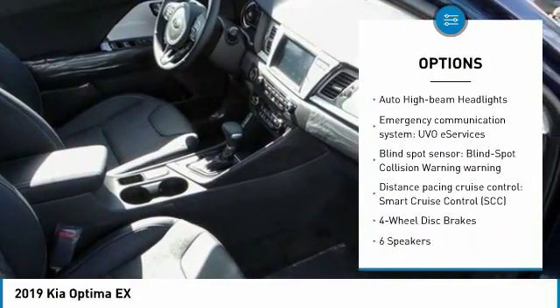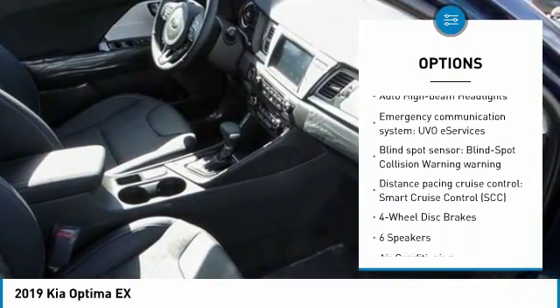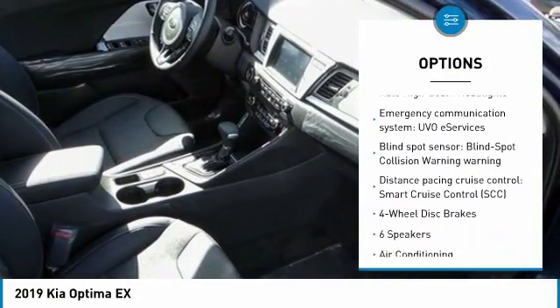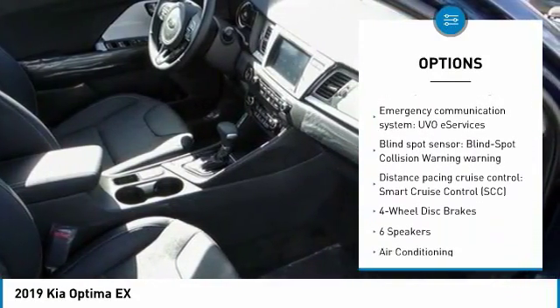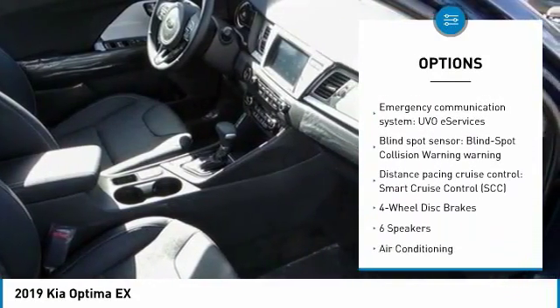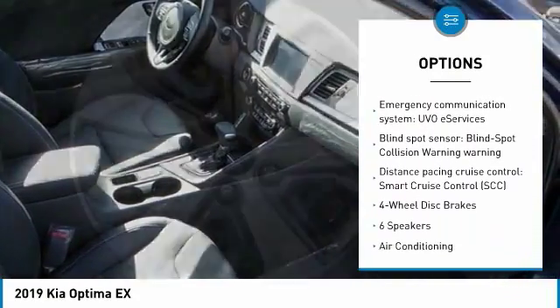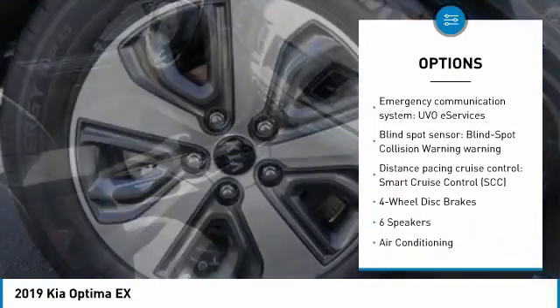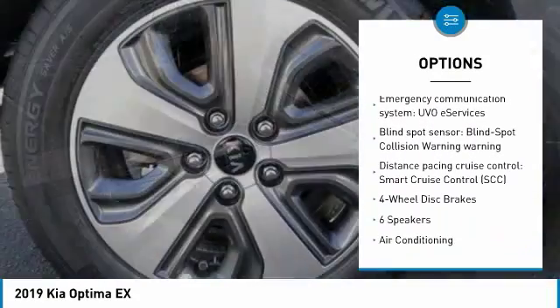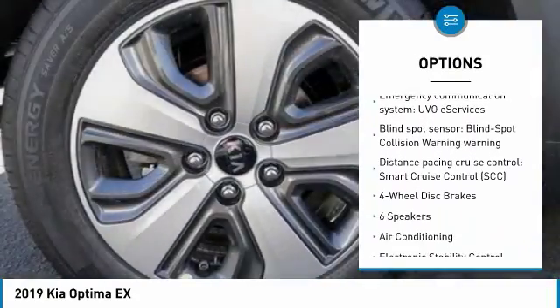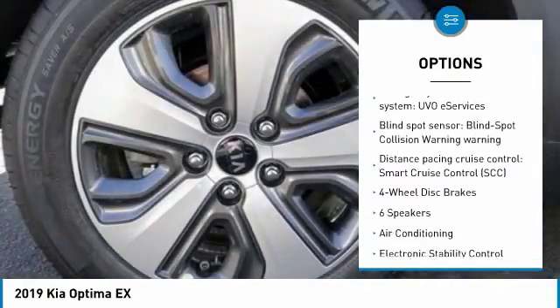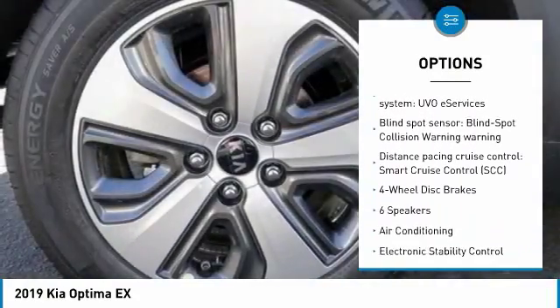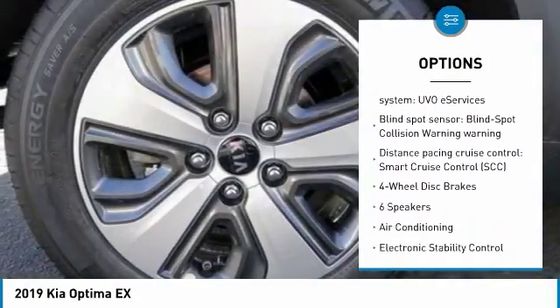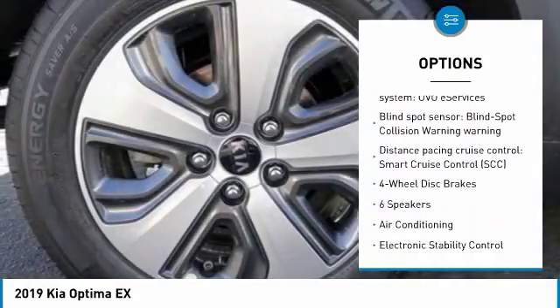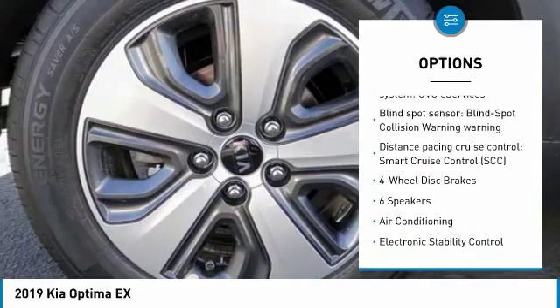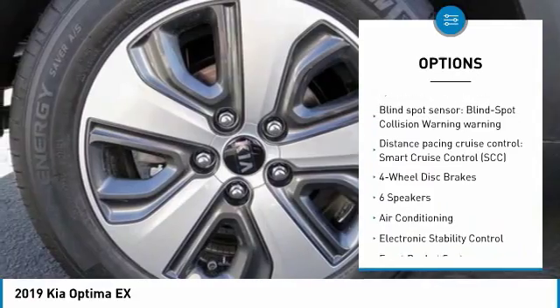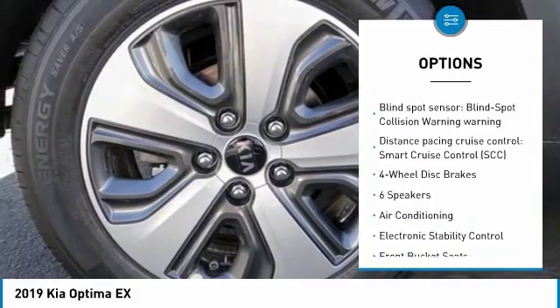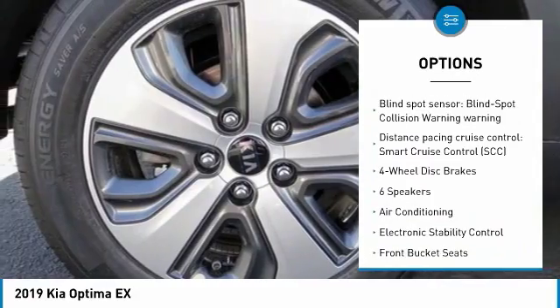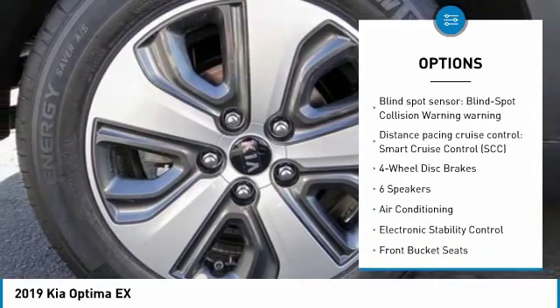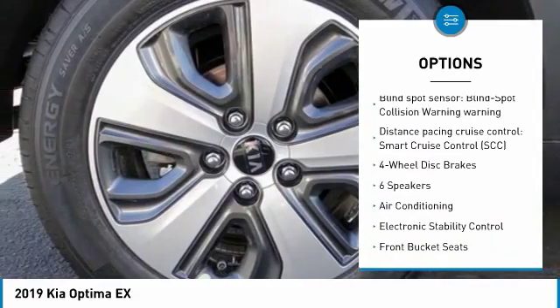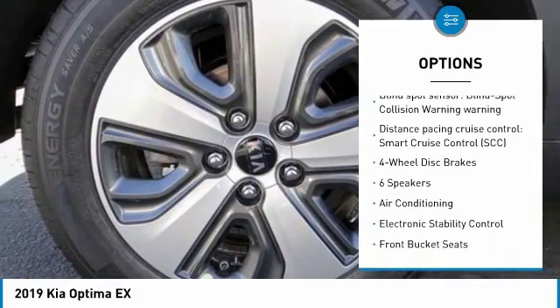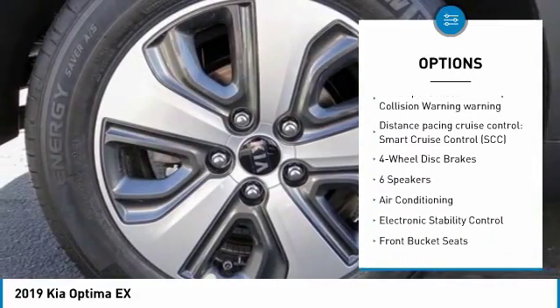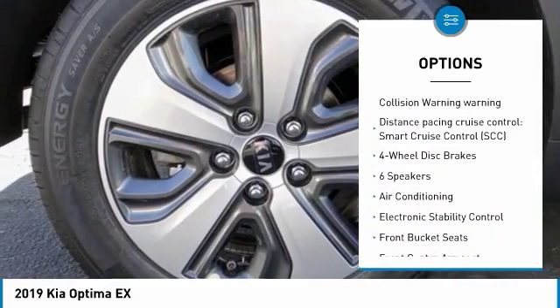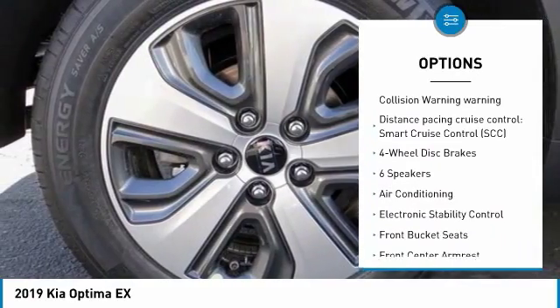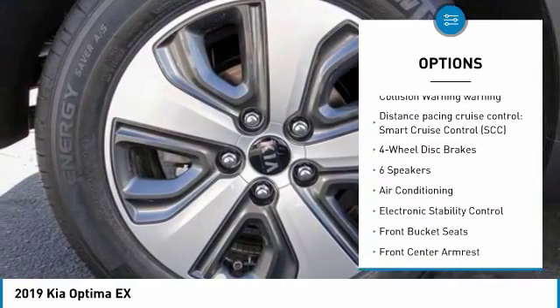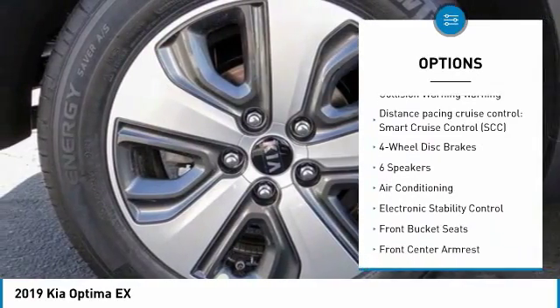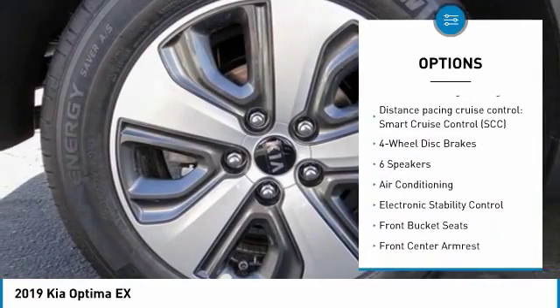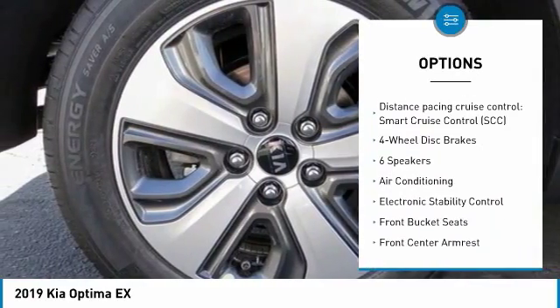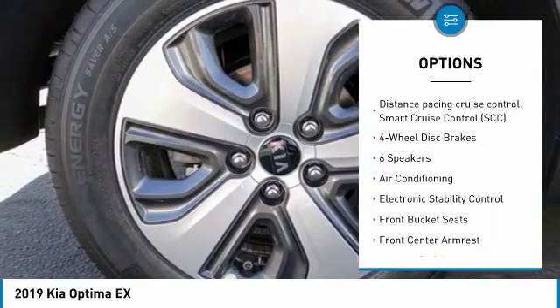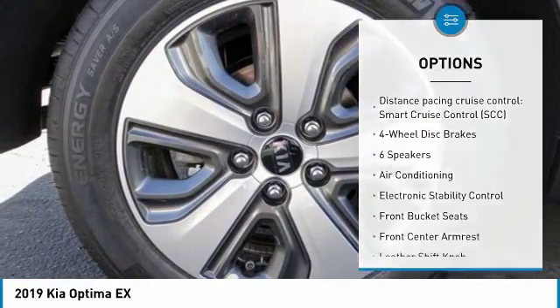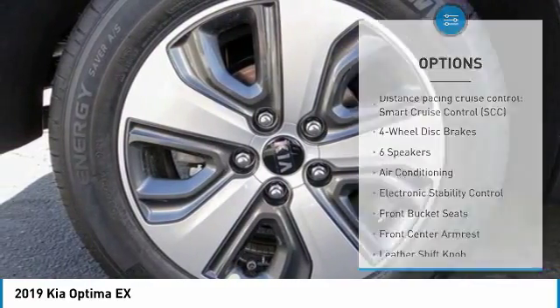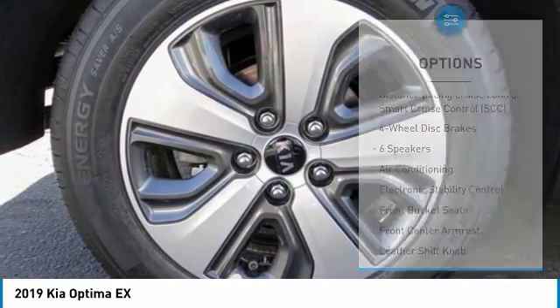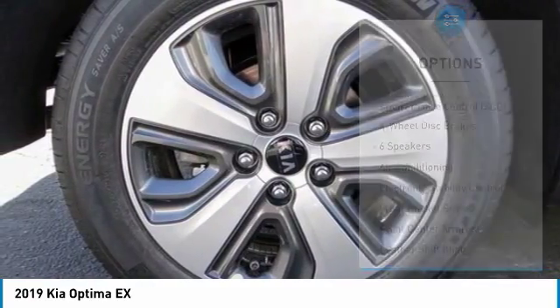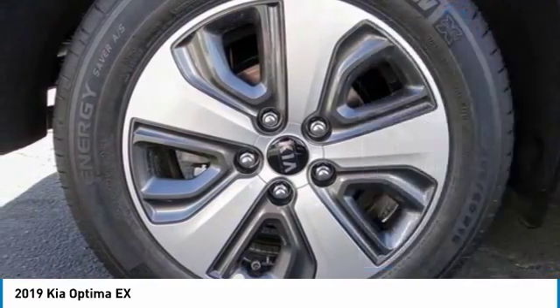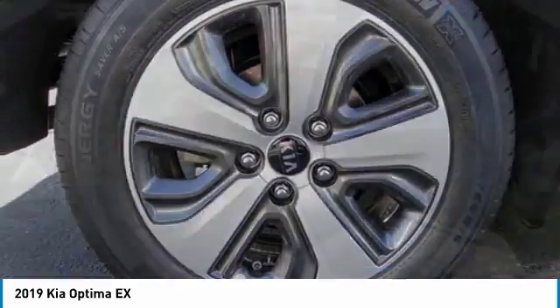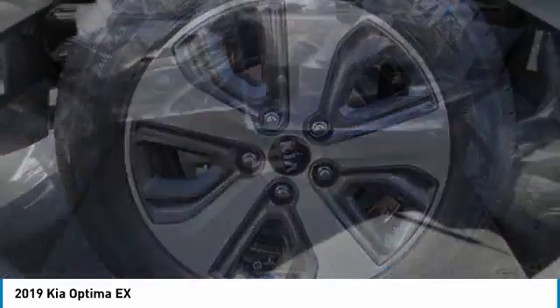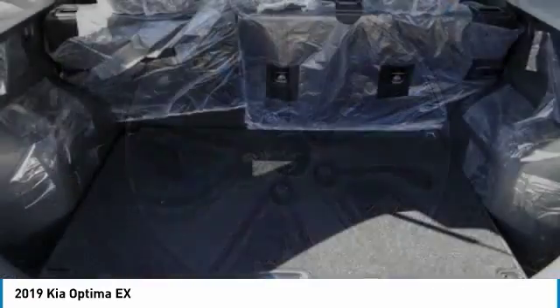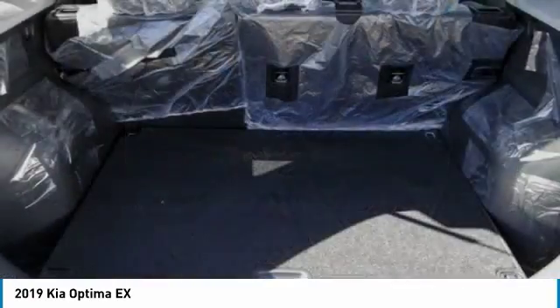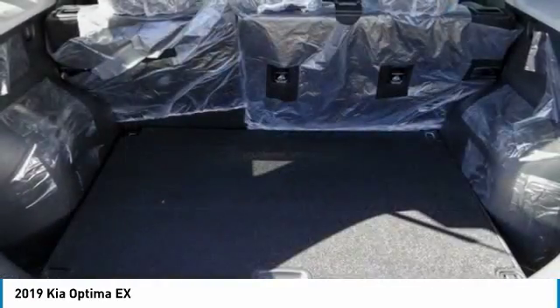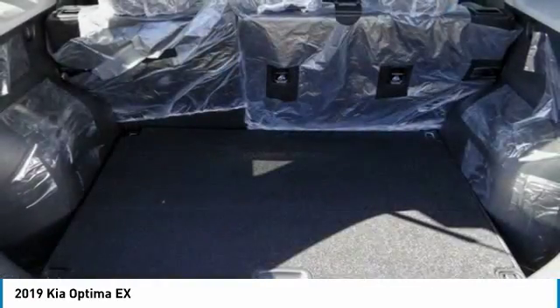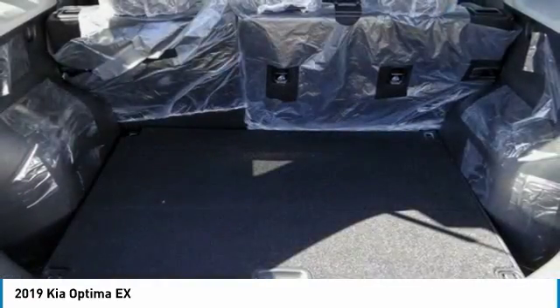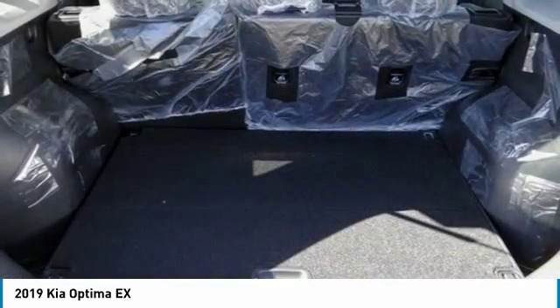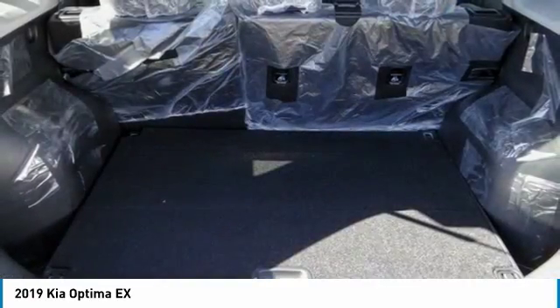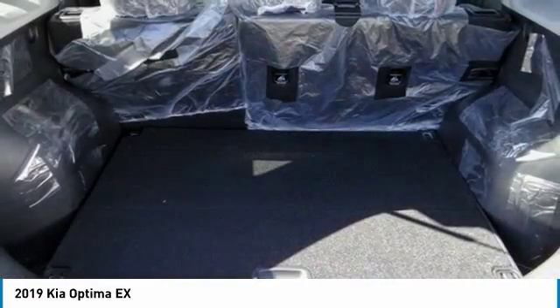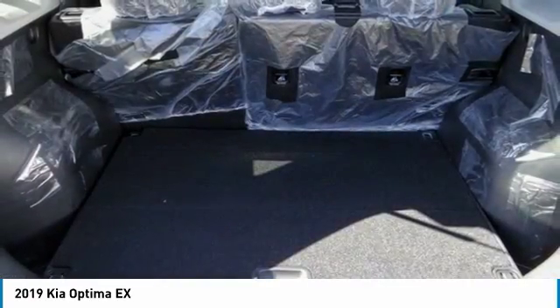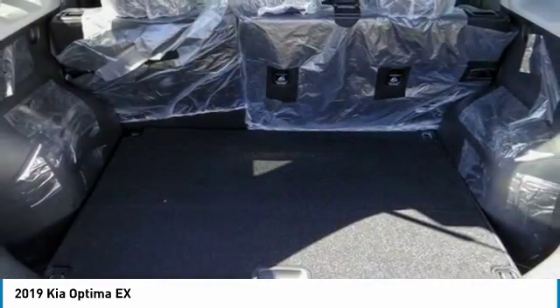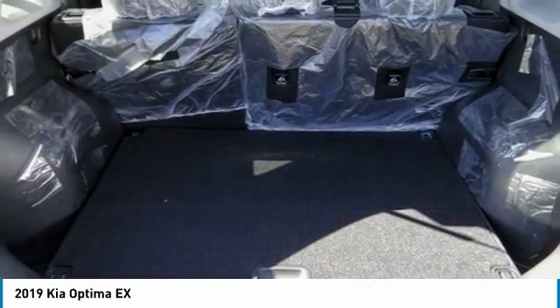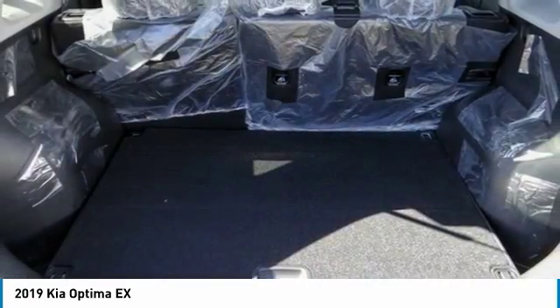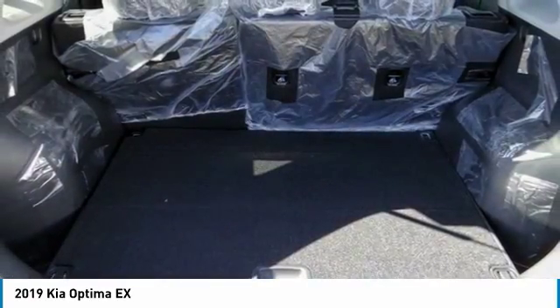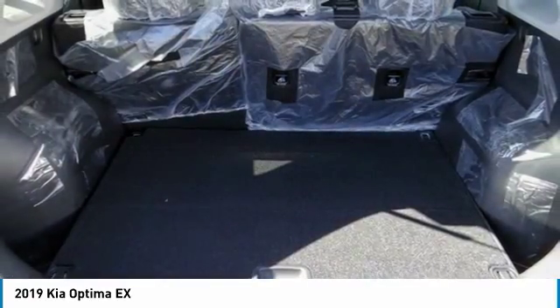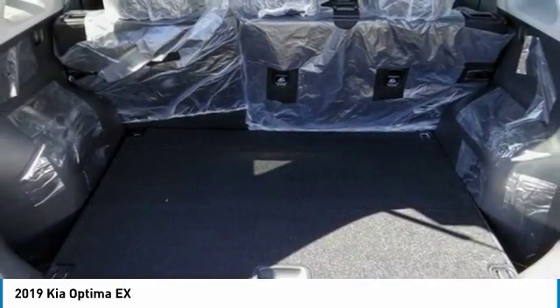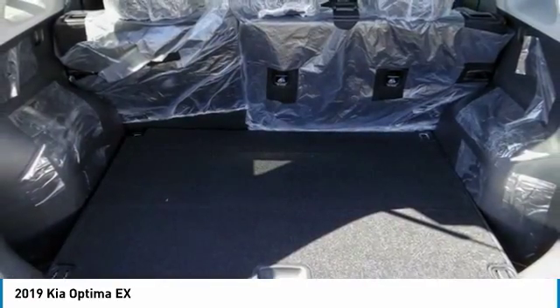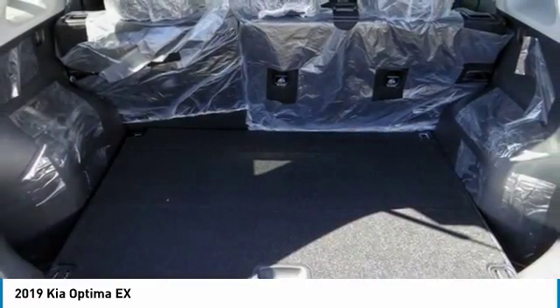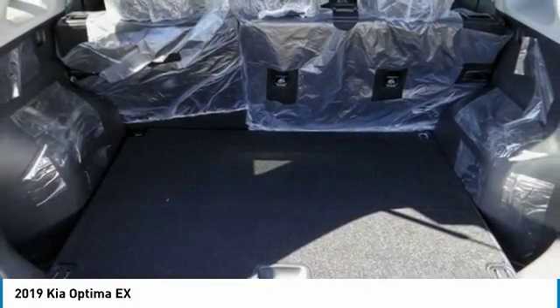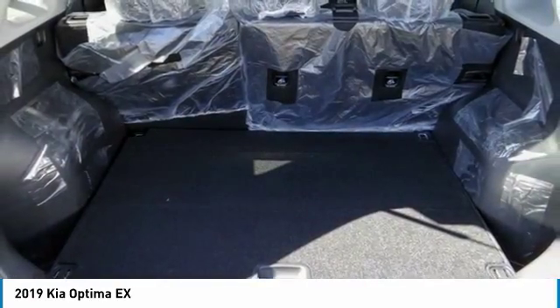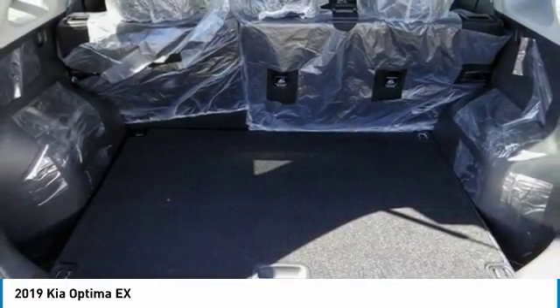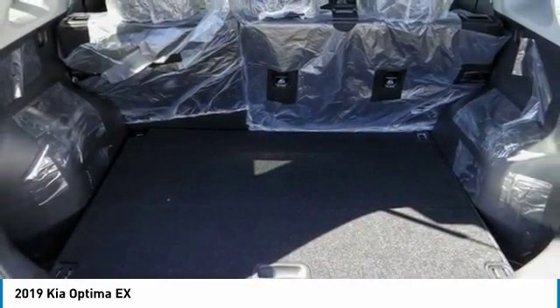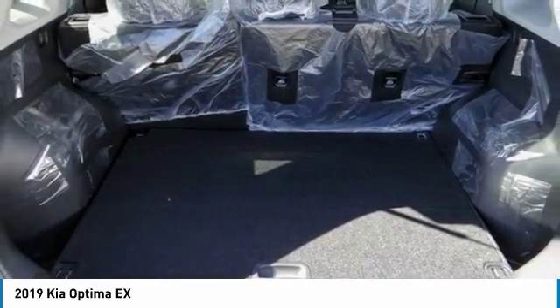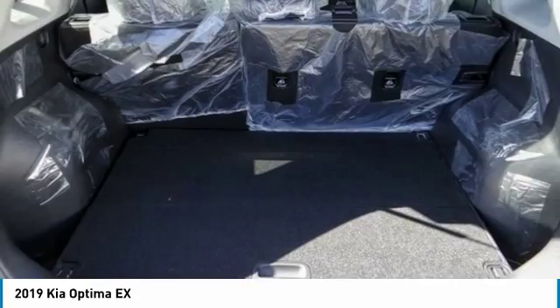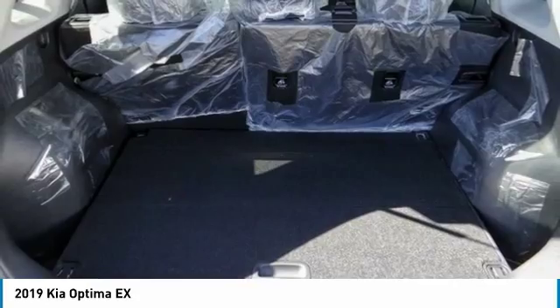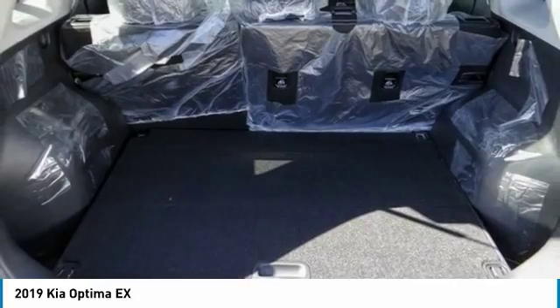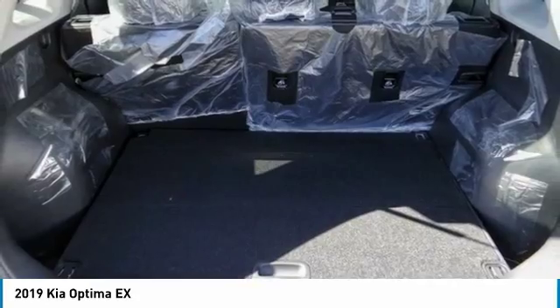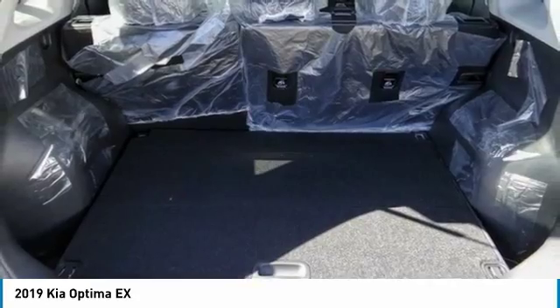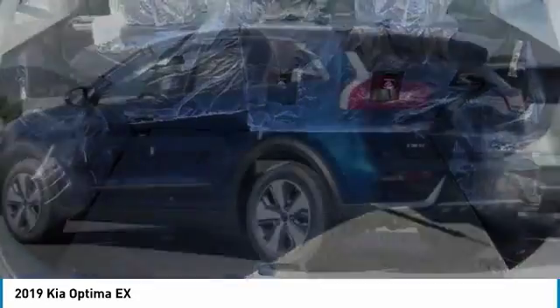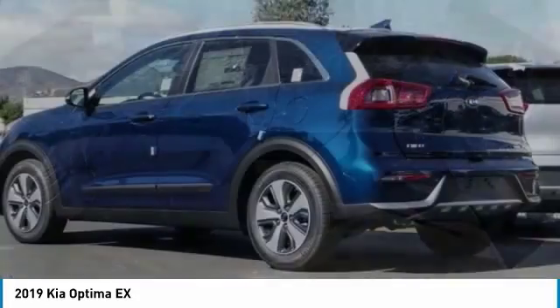Power steering, four-wheel disc brakes, electronic stability control, power windows, heated front seats, and trip computer.